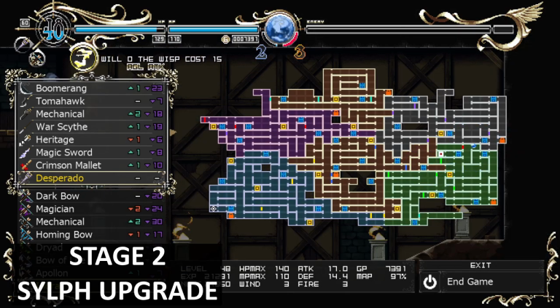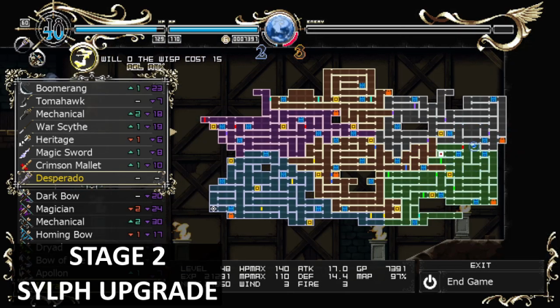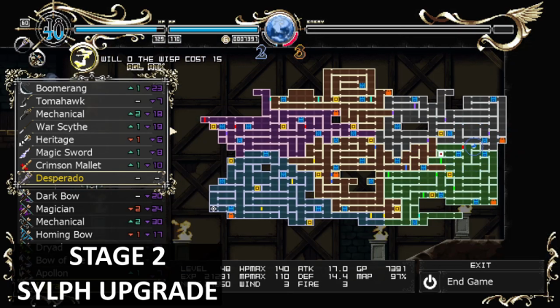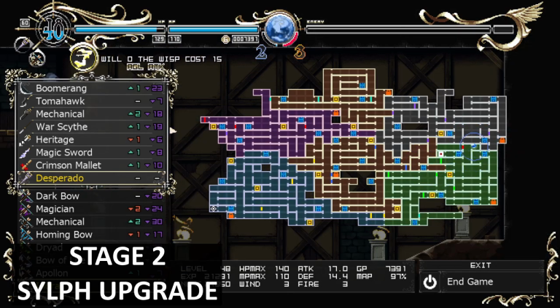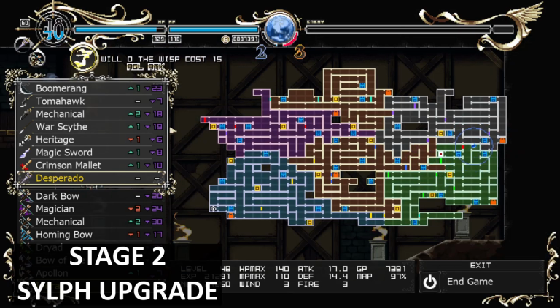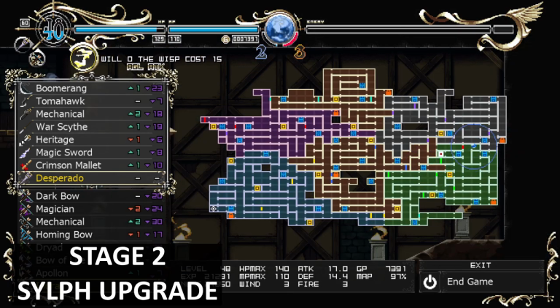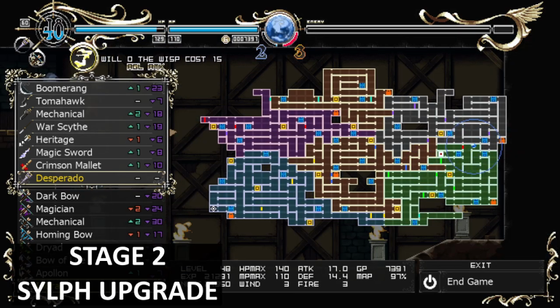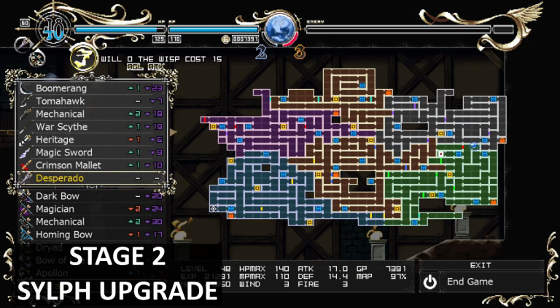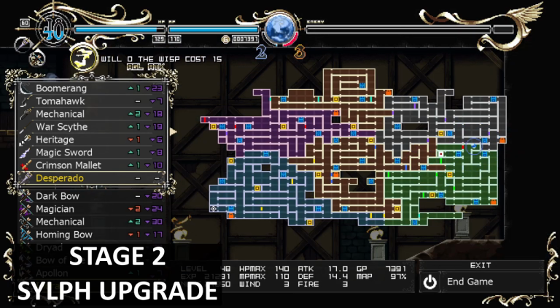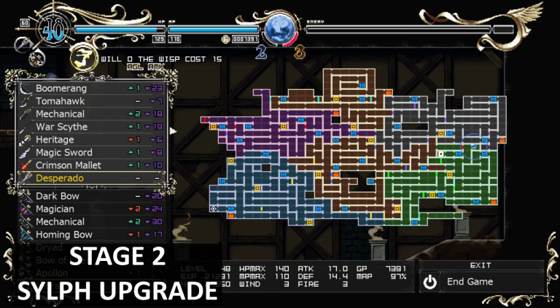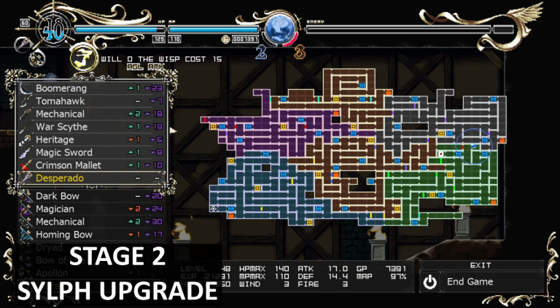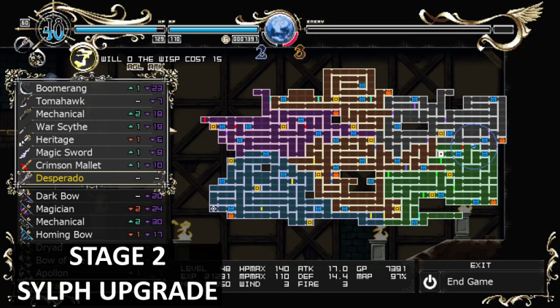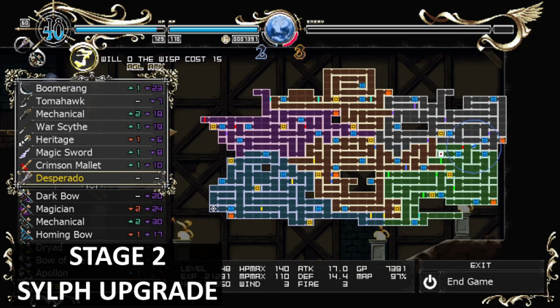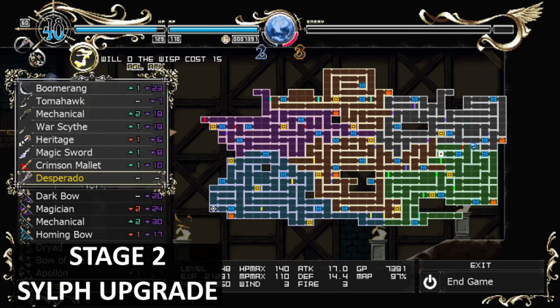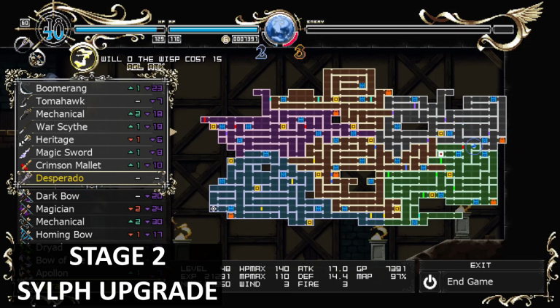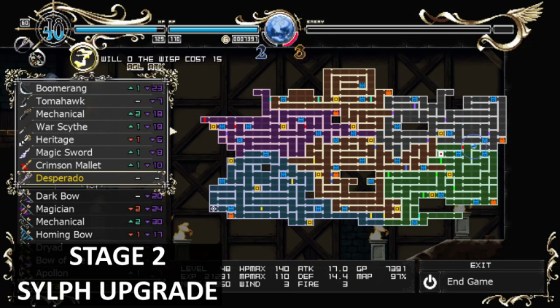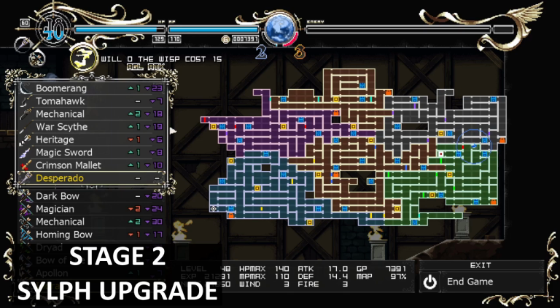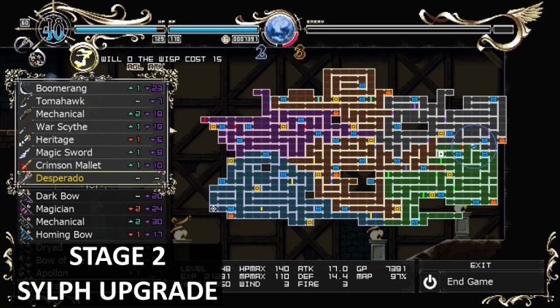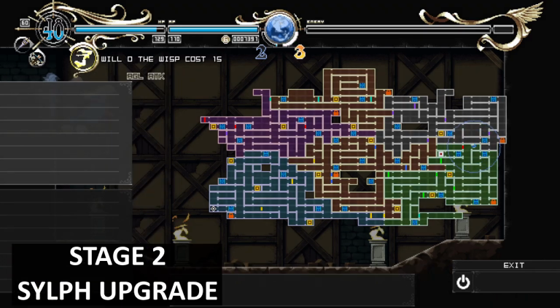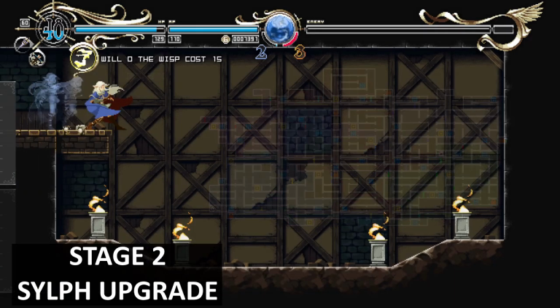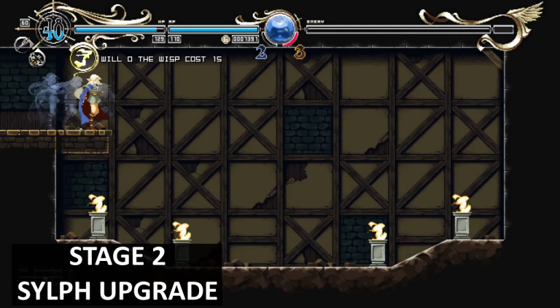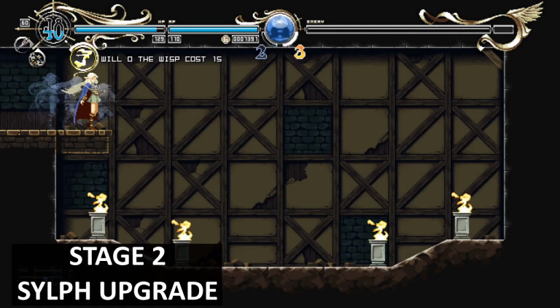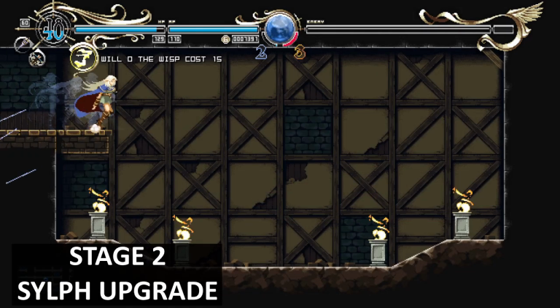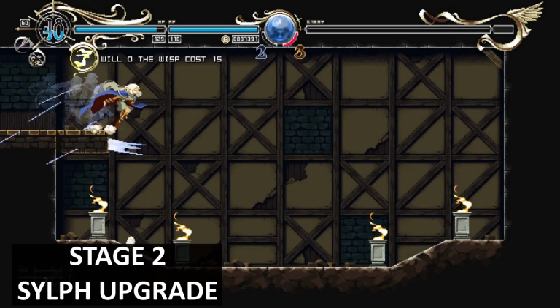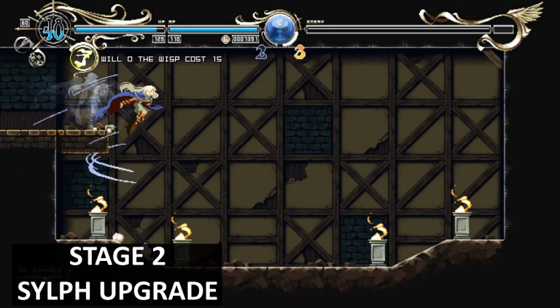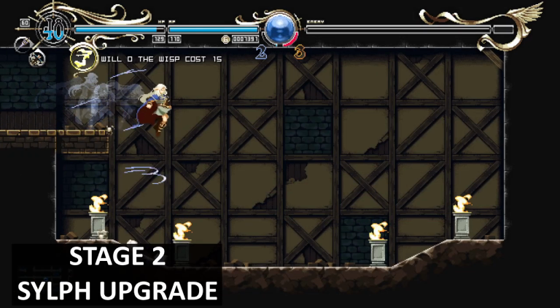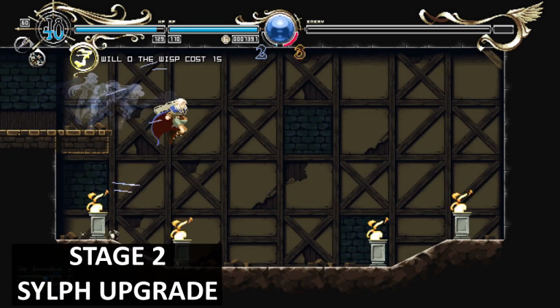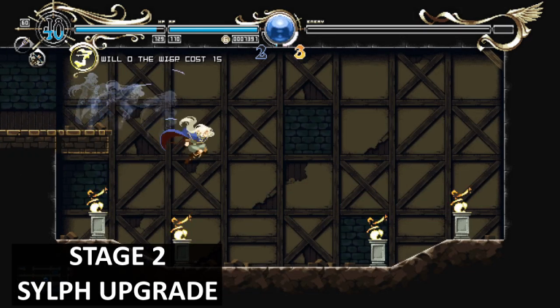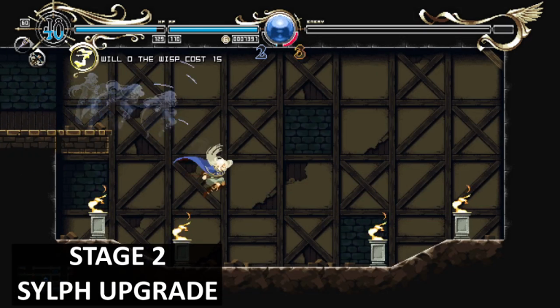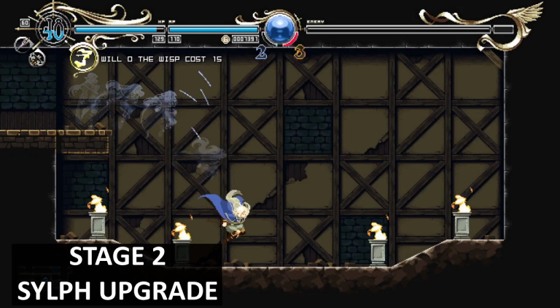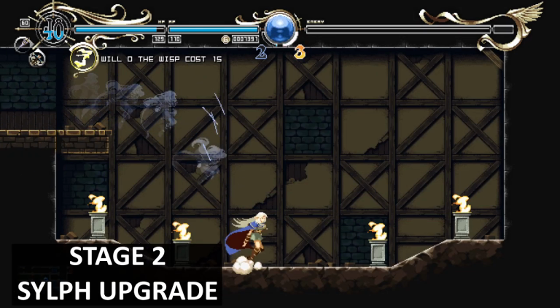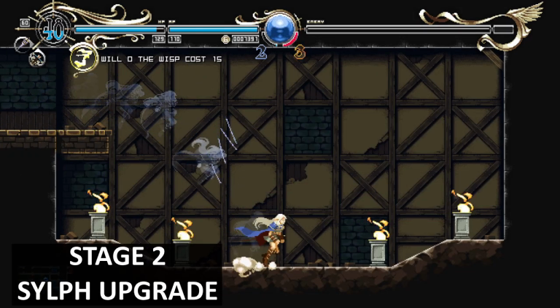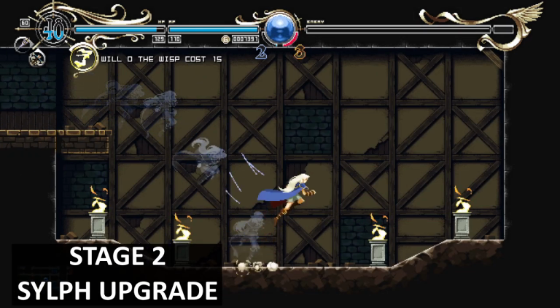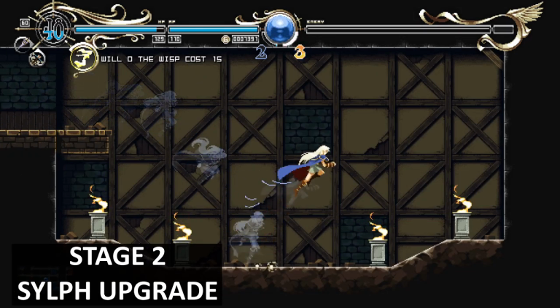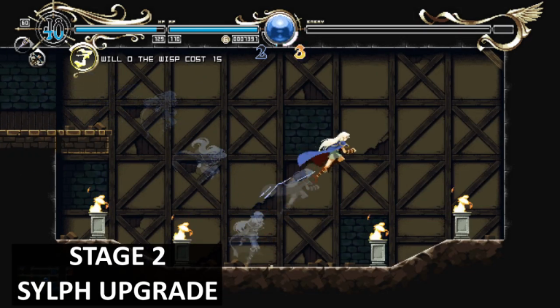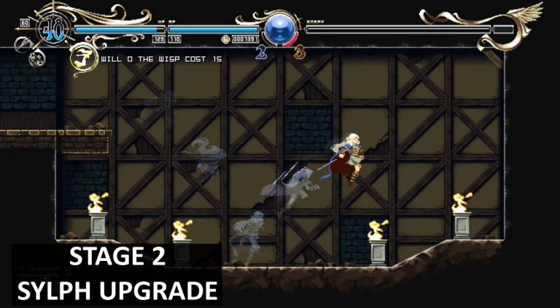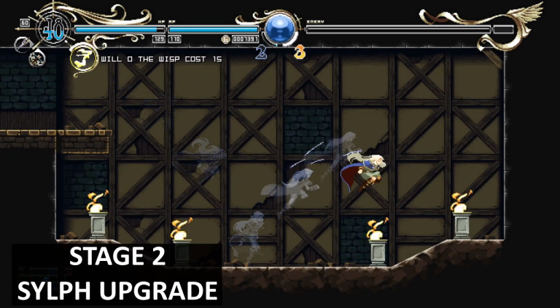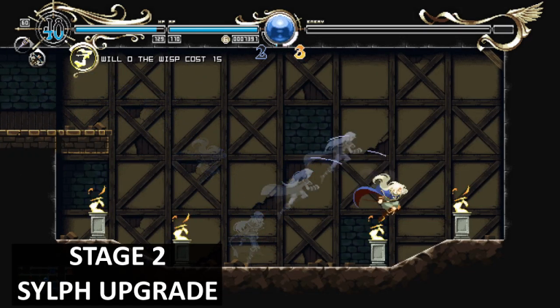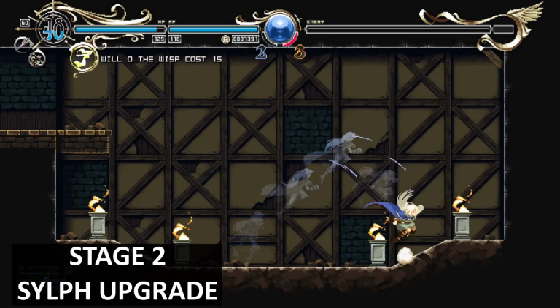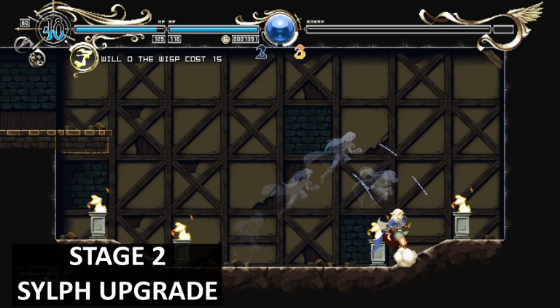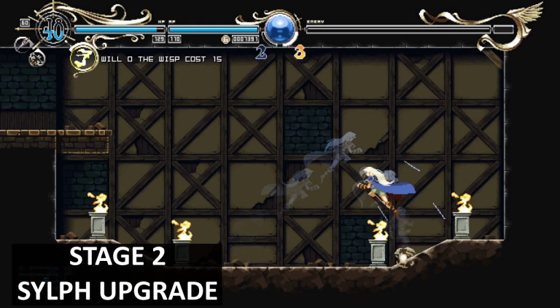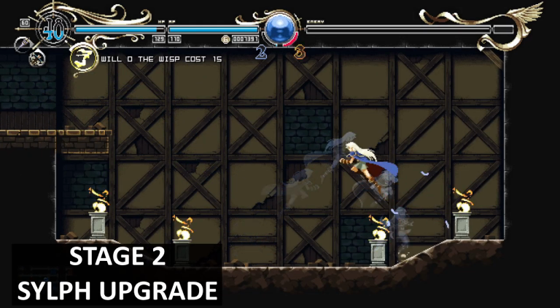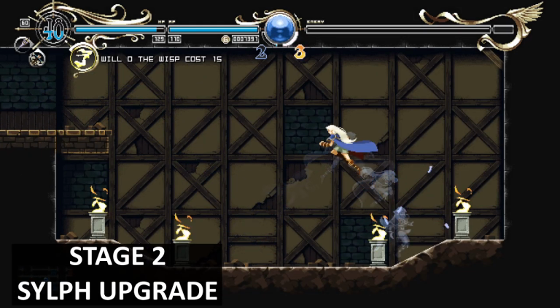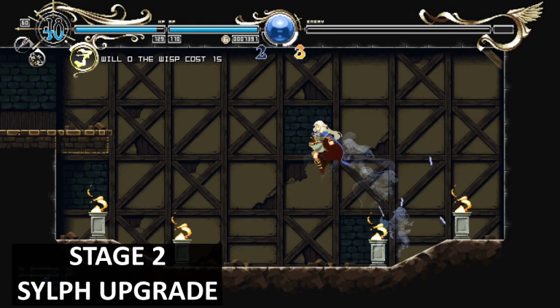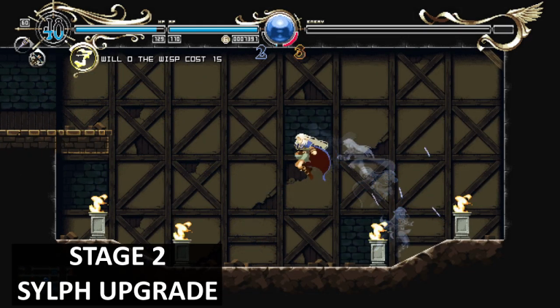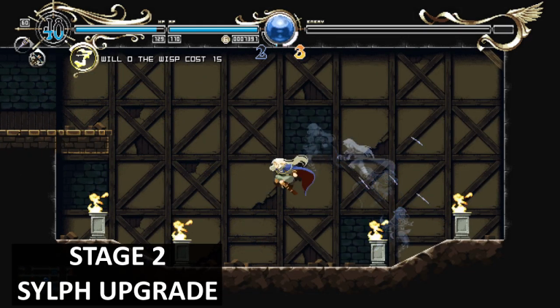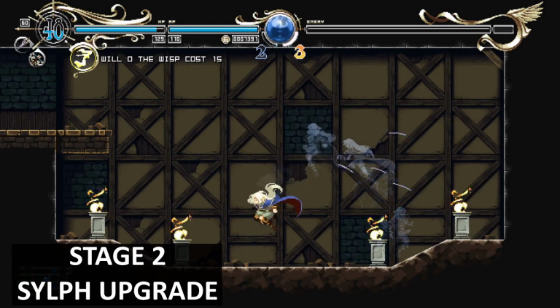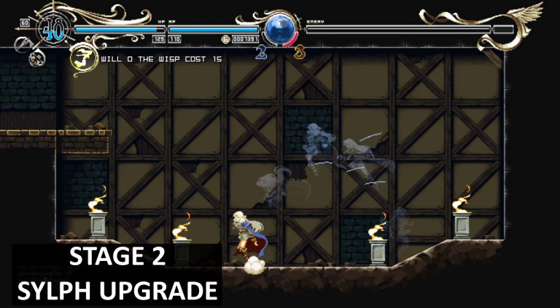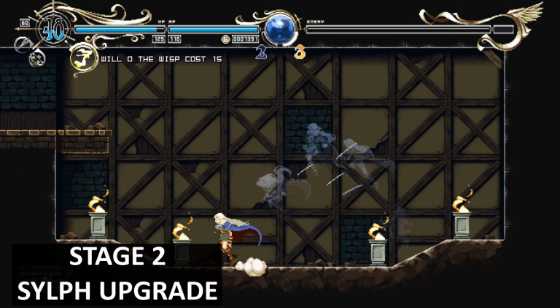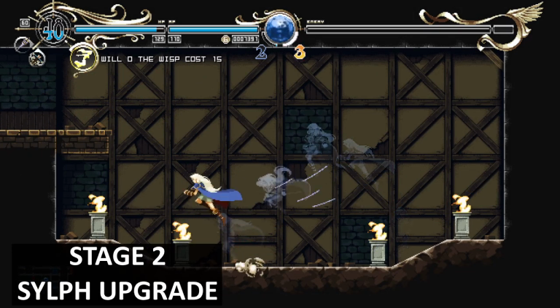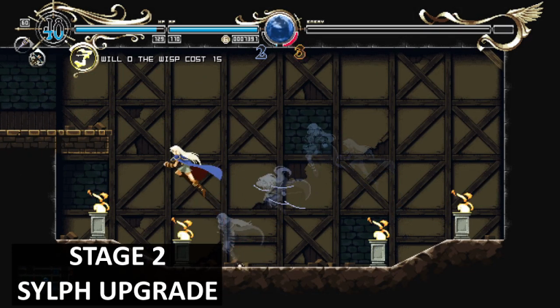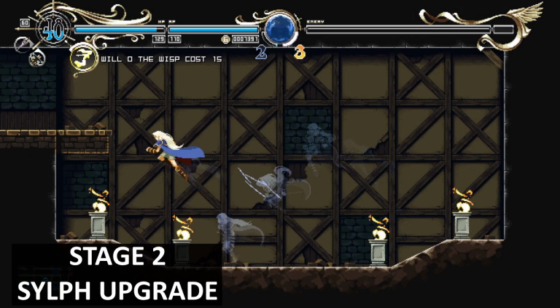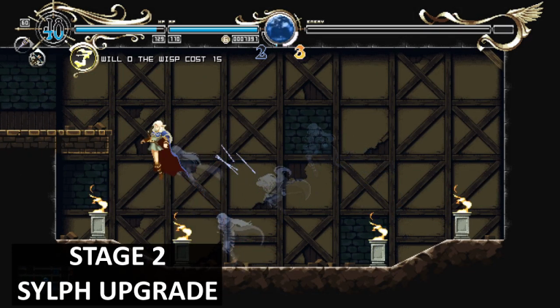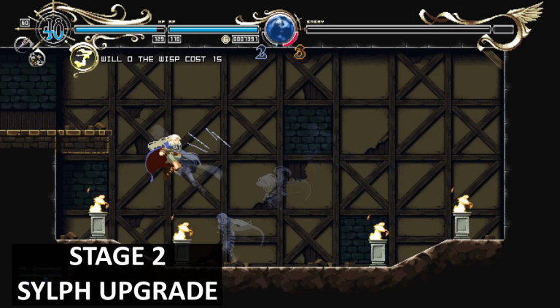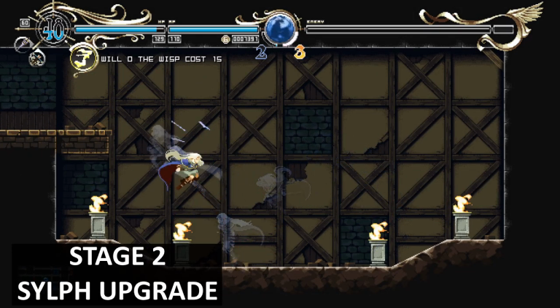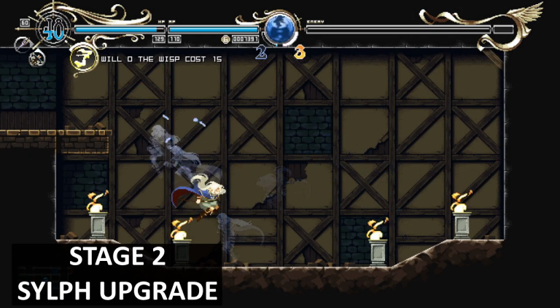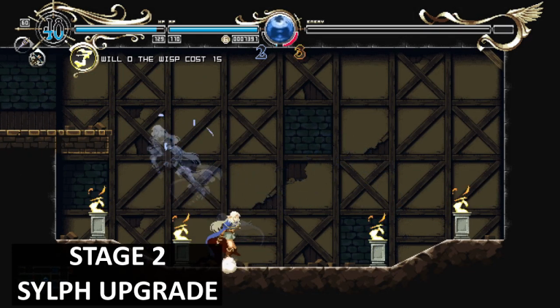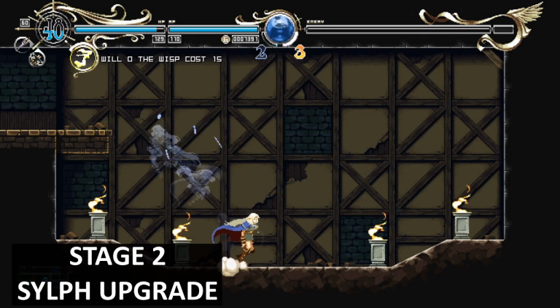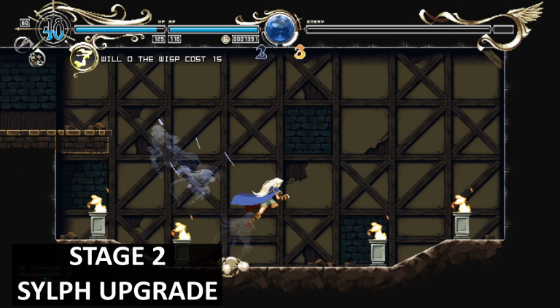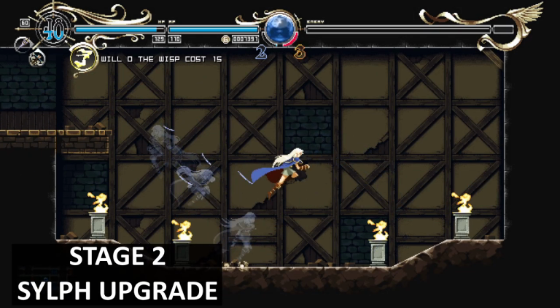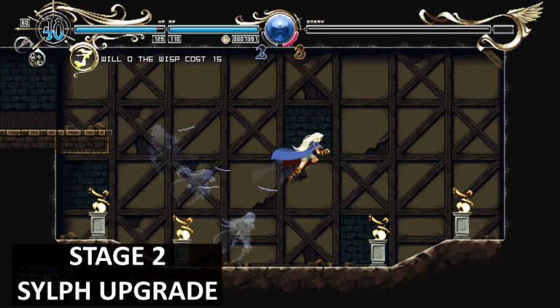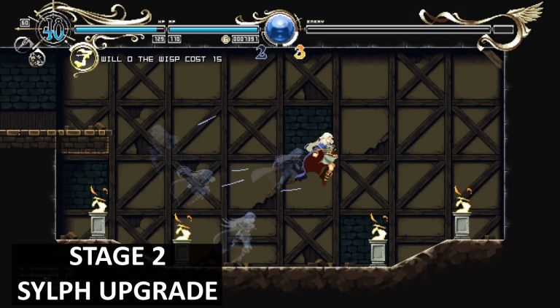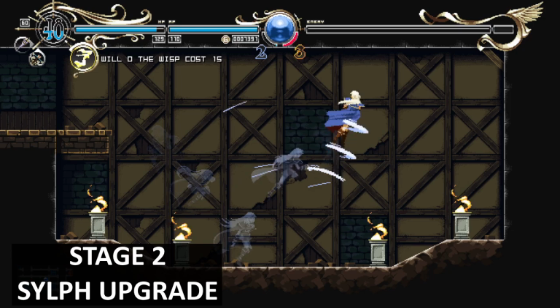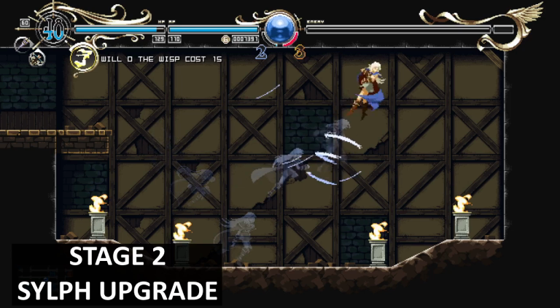In this room you'll find a spirit upgrade — it will just be here. To reach this you have to have the double jump.